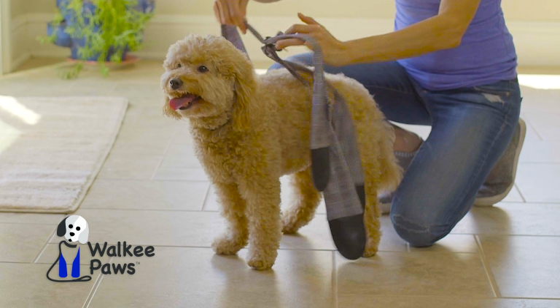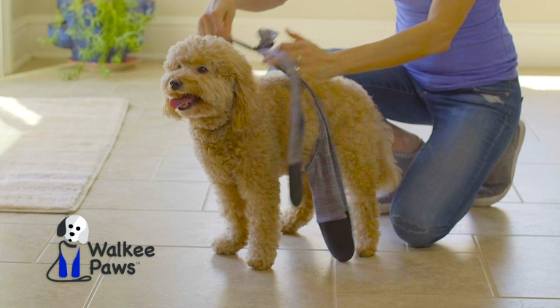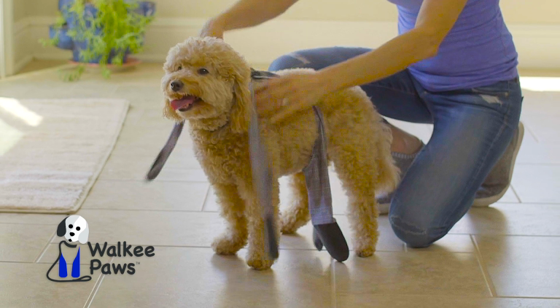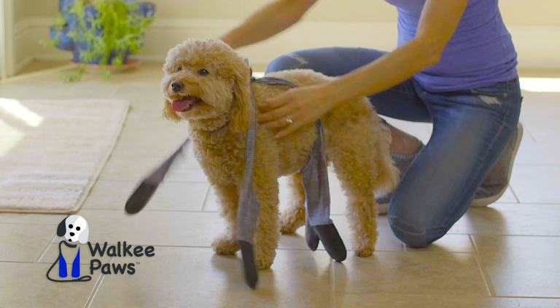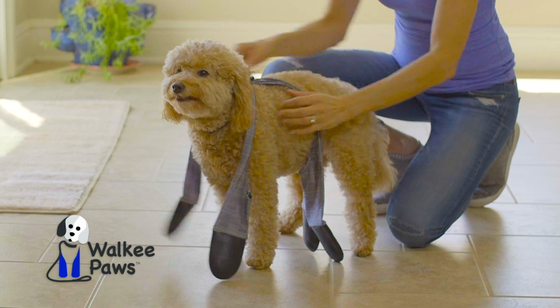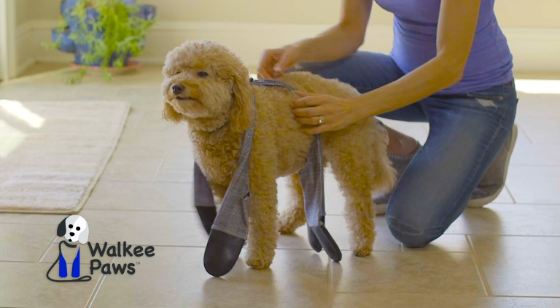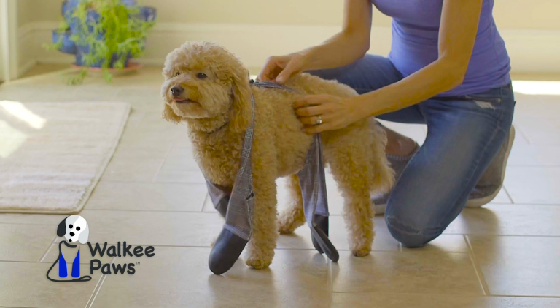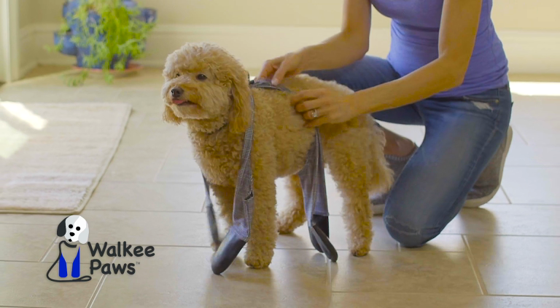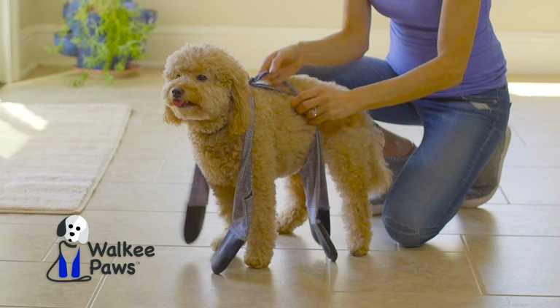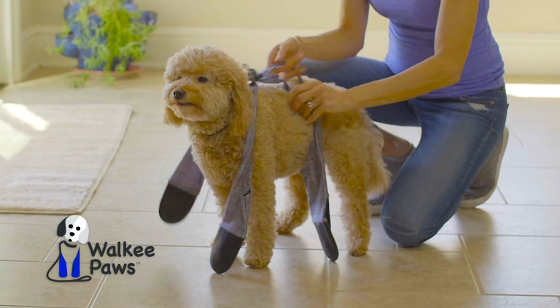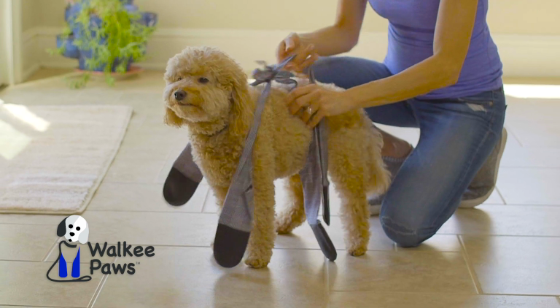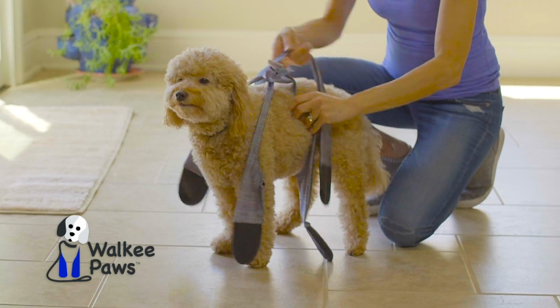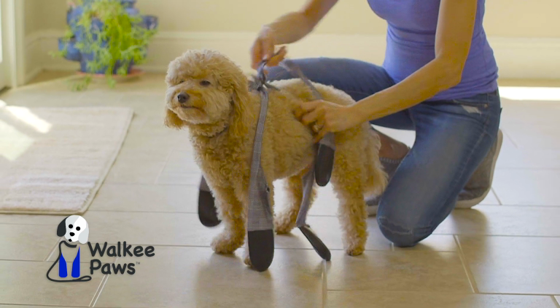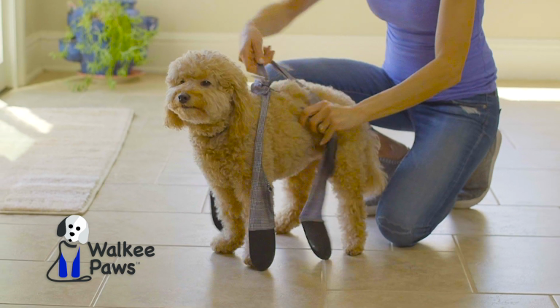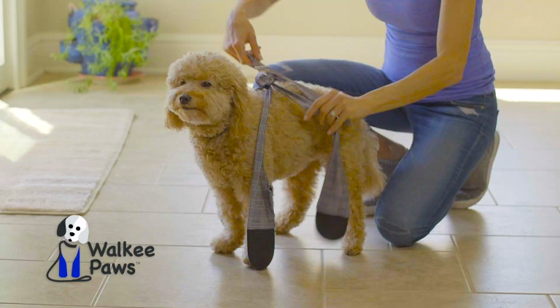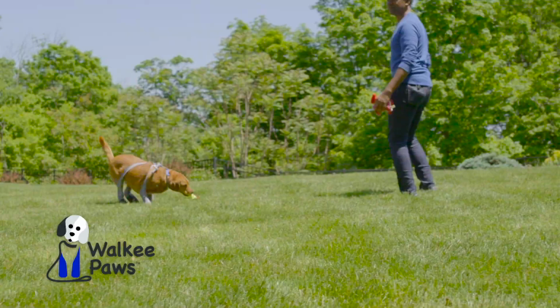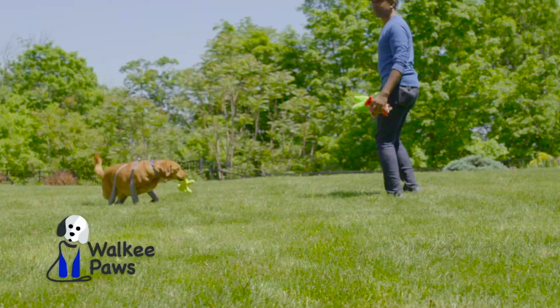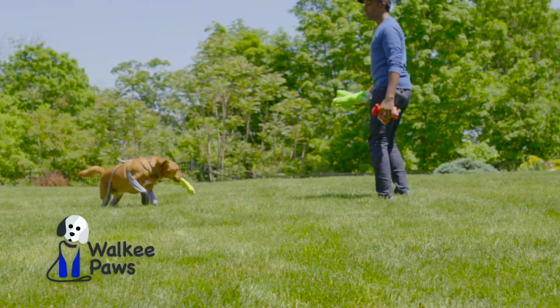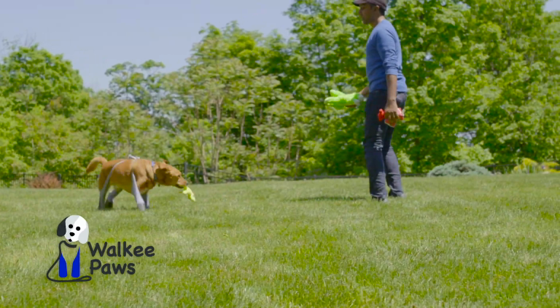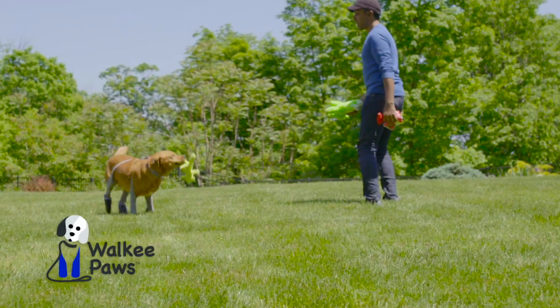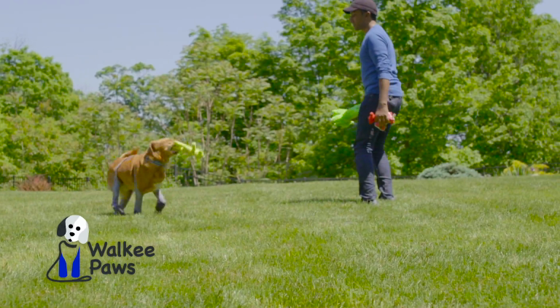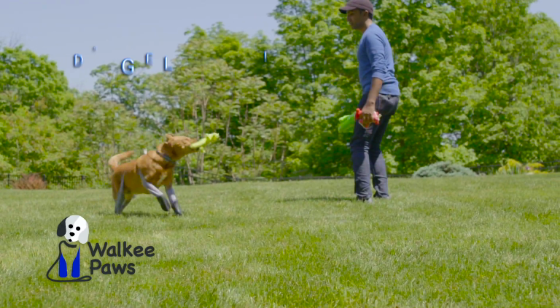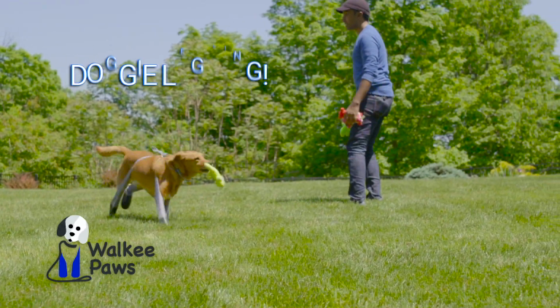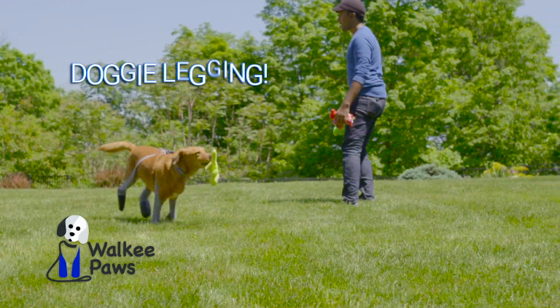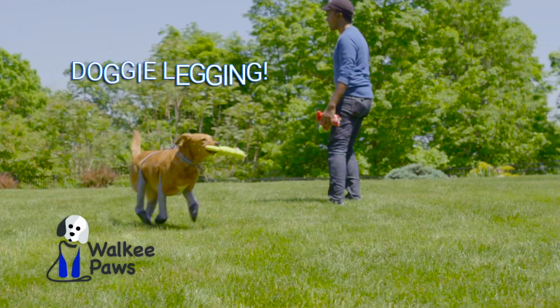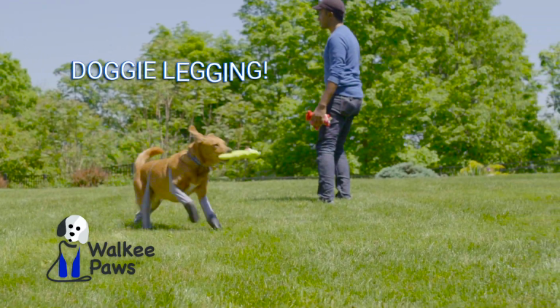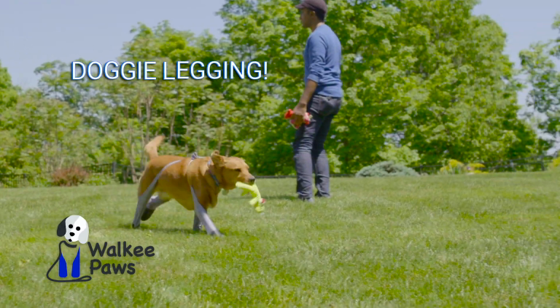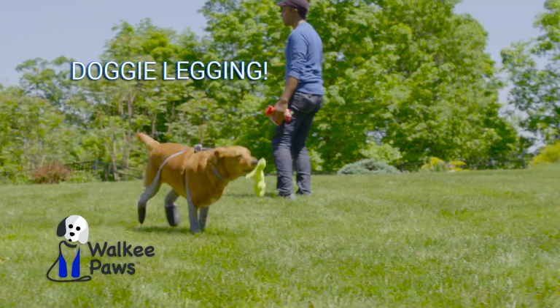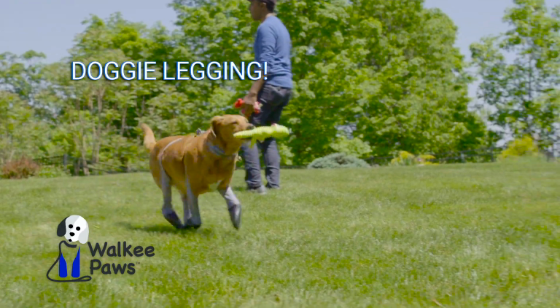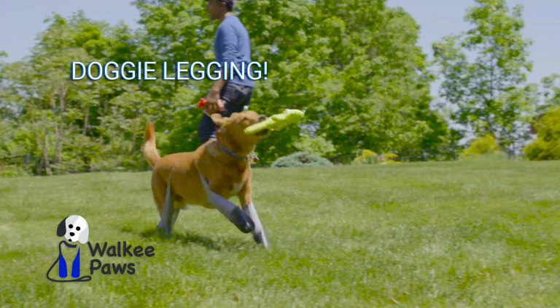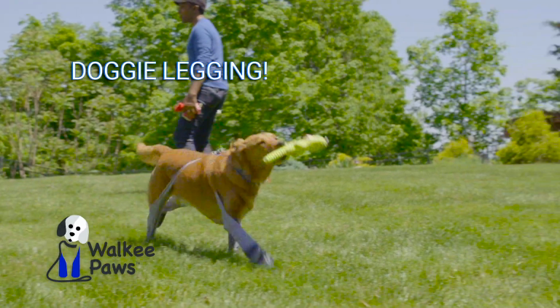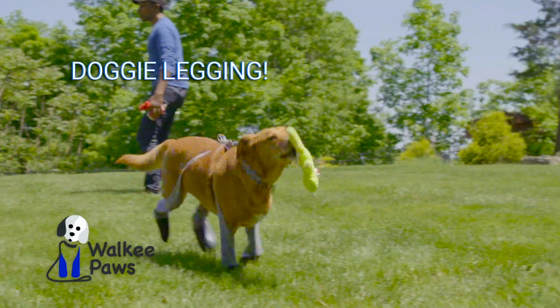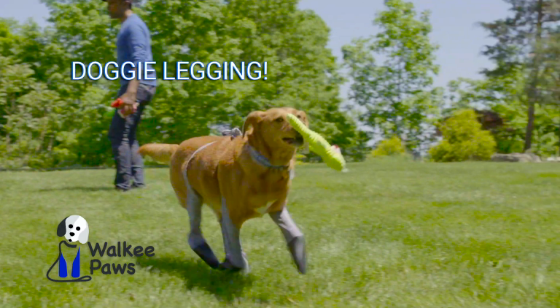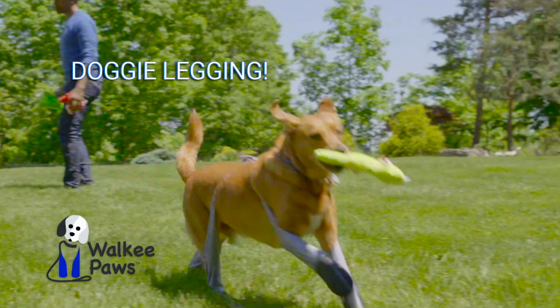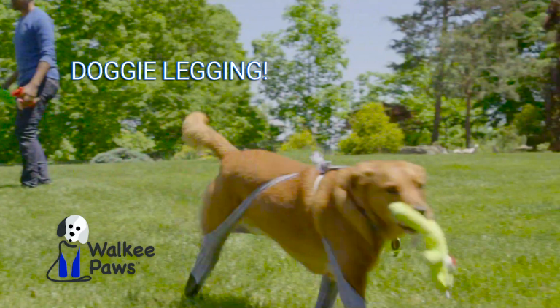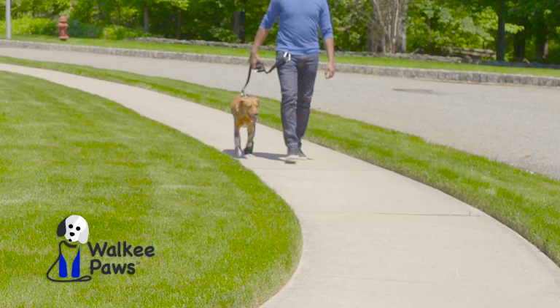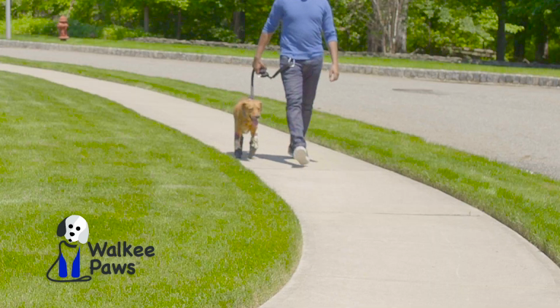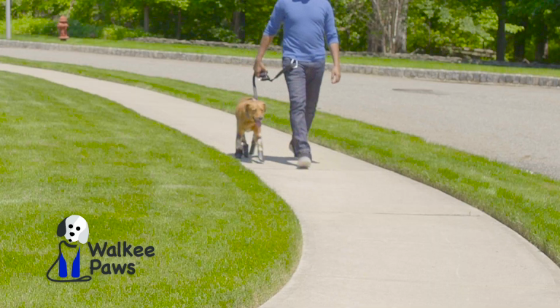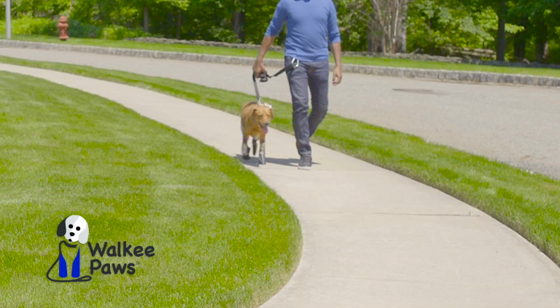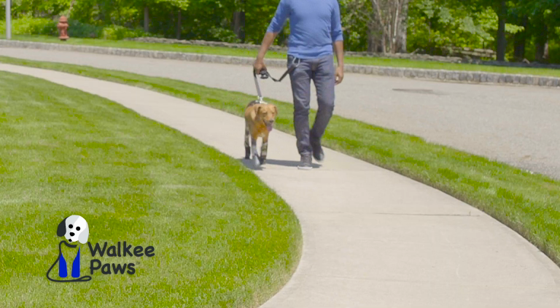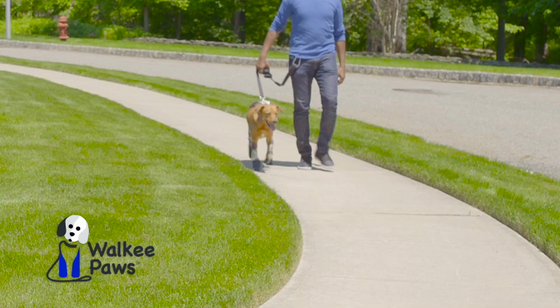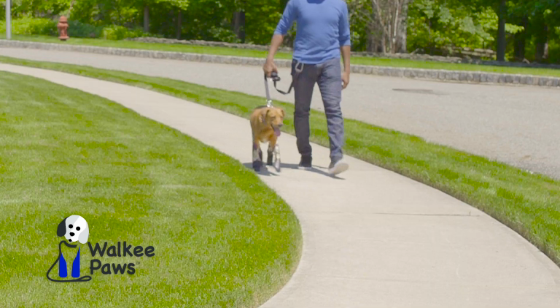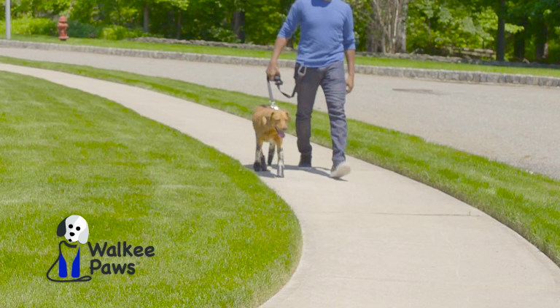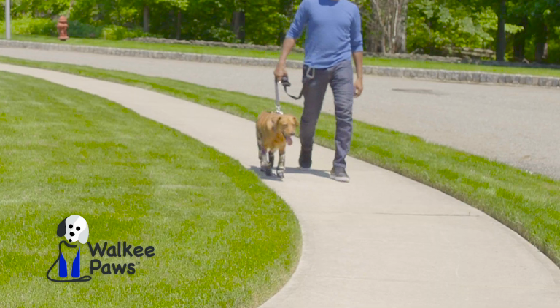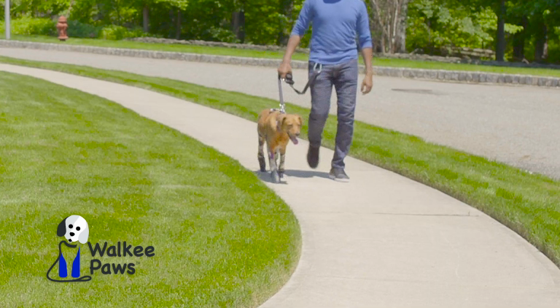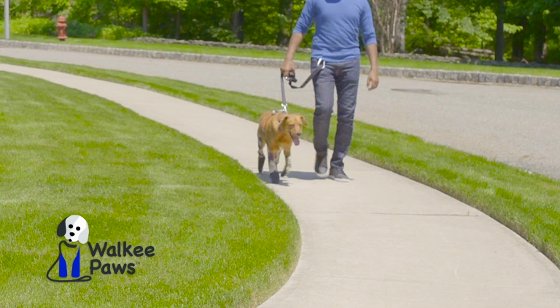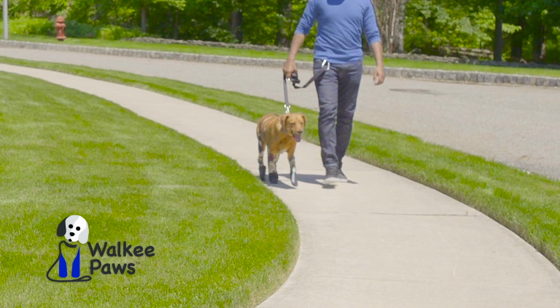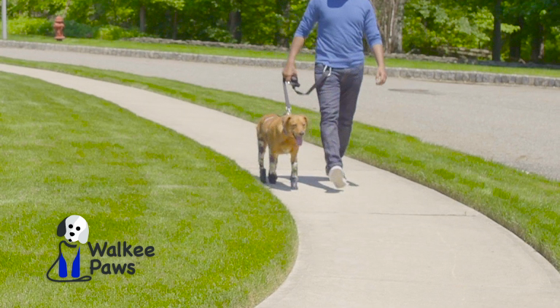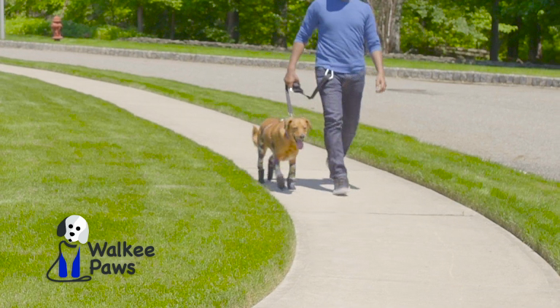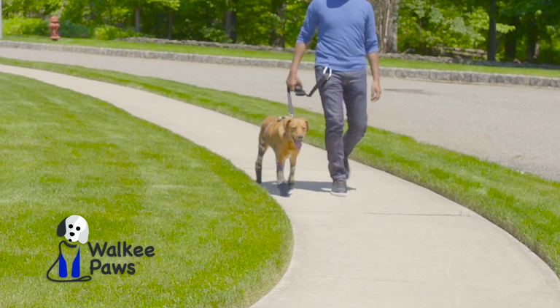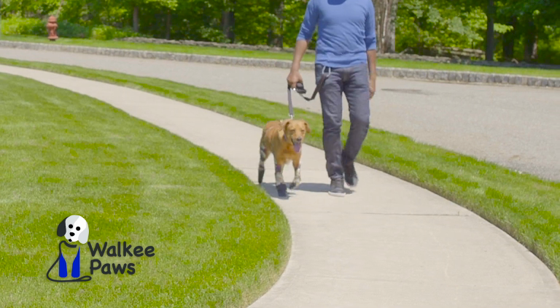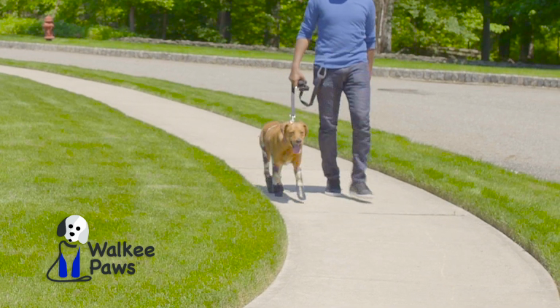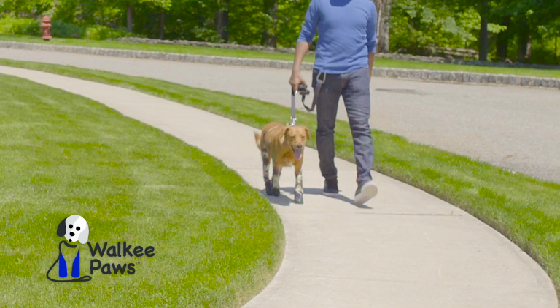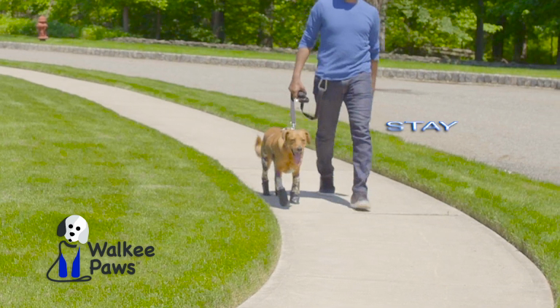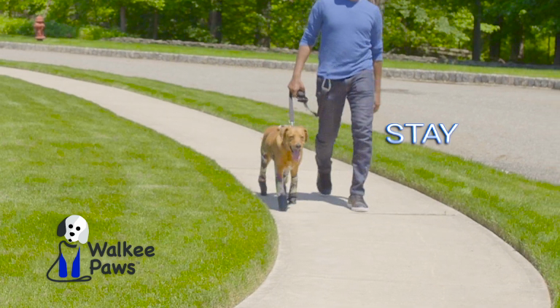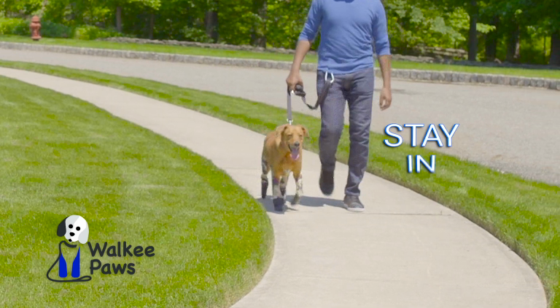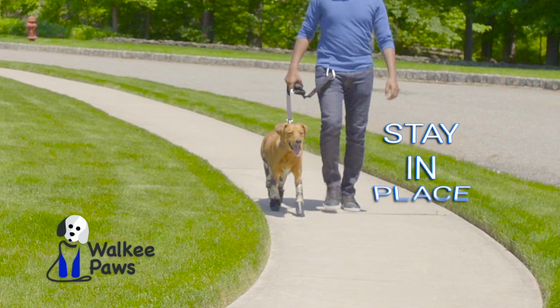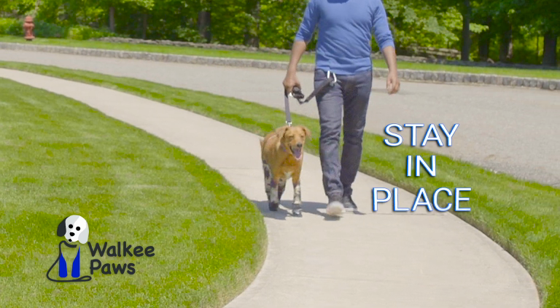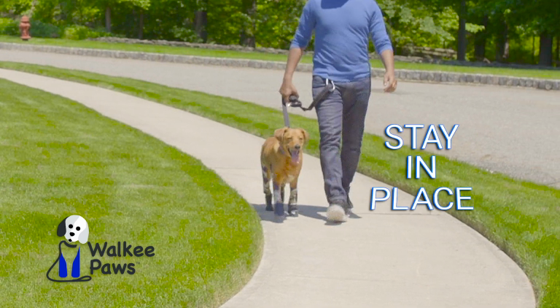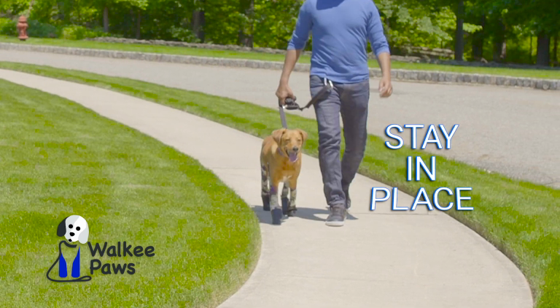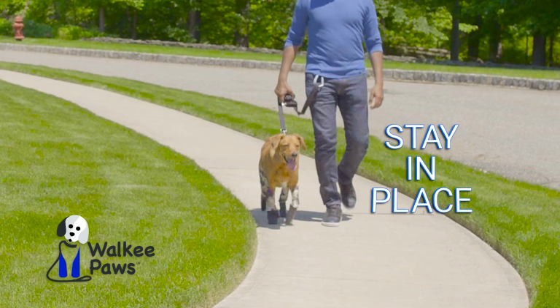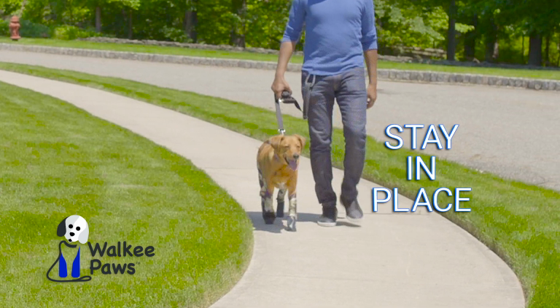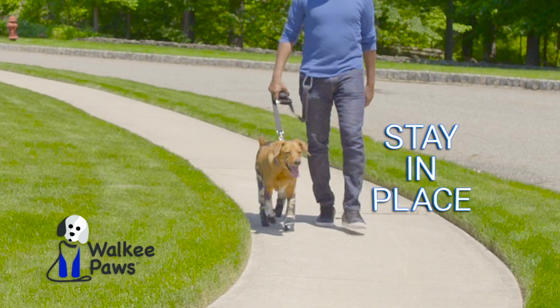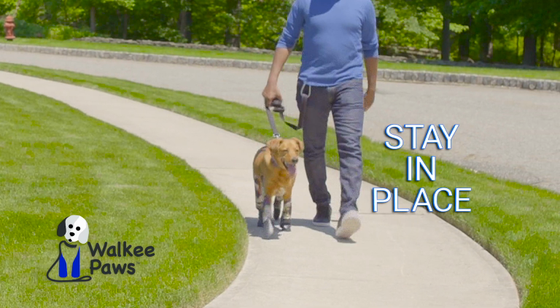Introducing Walkie Paws, the first doggy legging on the market, designed for comfort and engineered to stay in place.